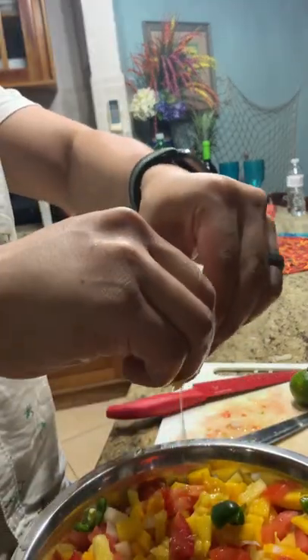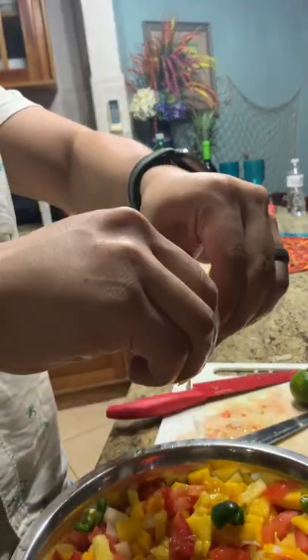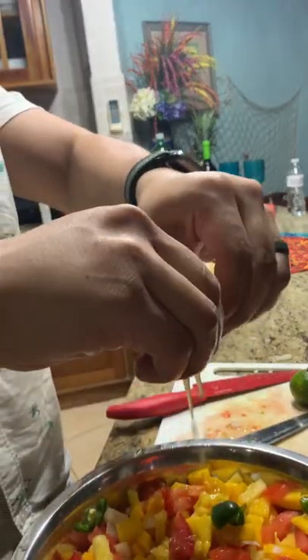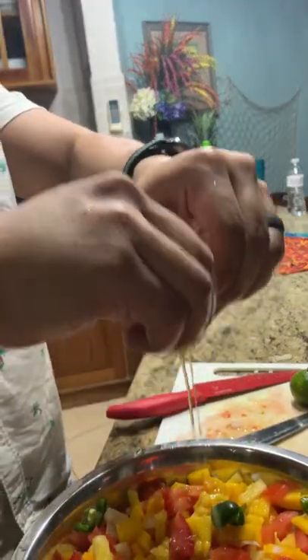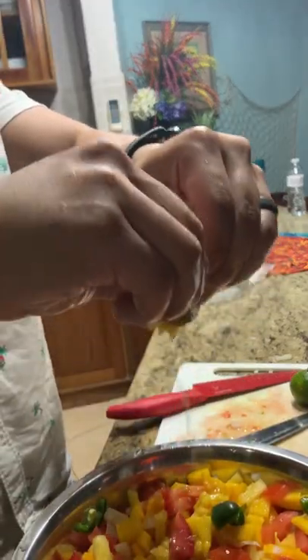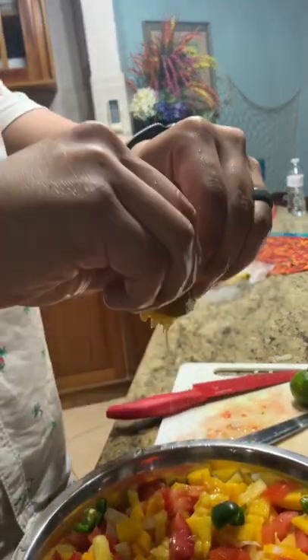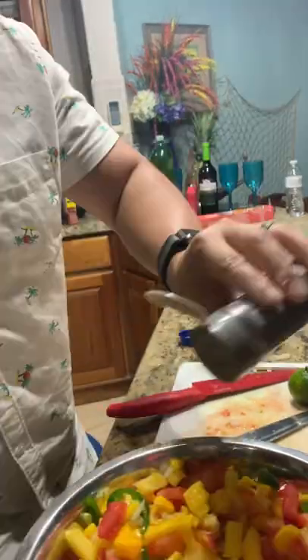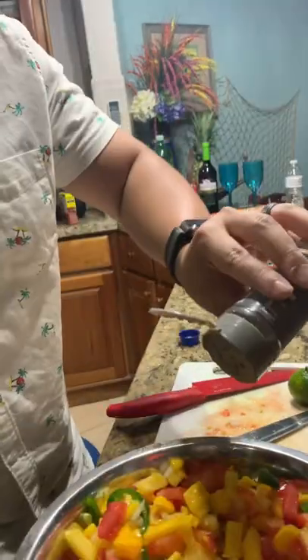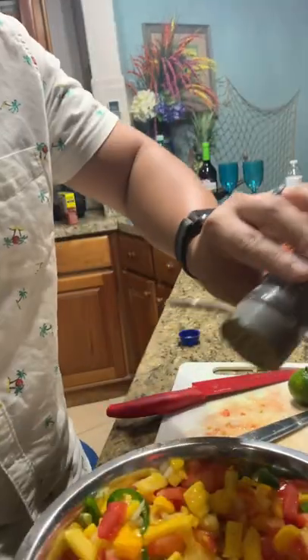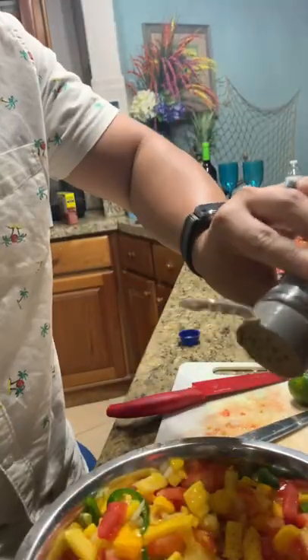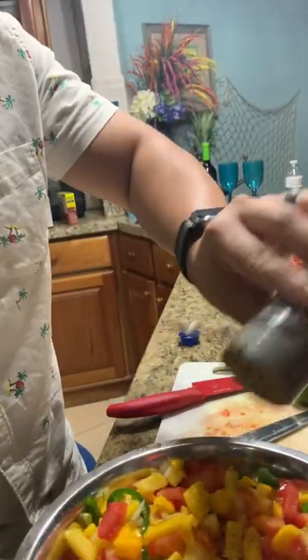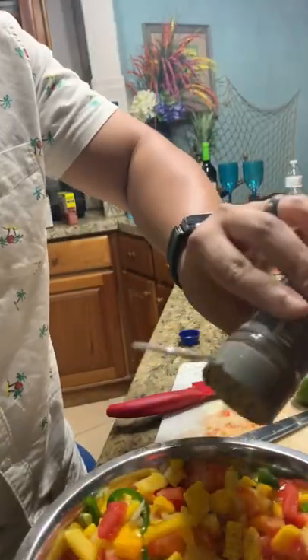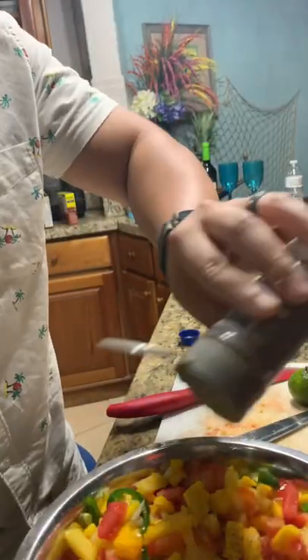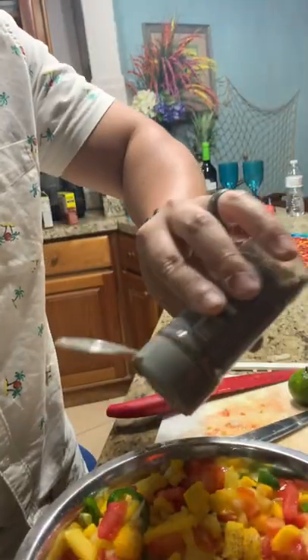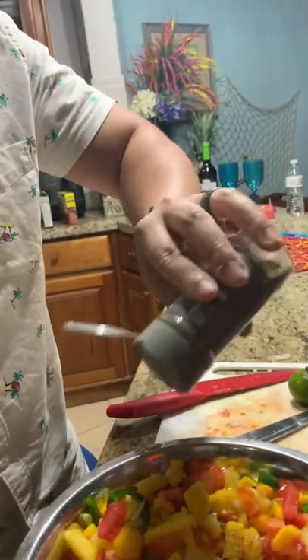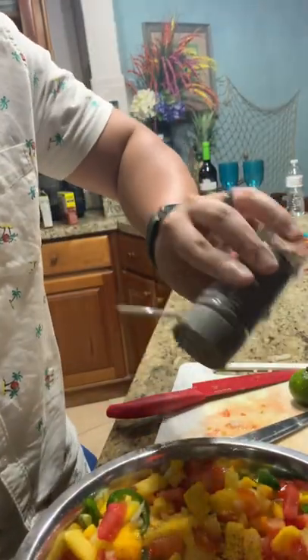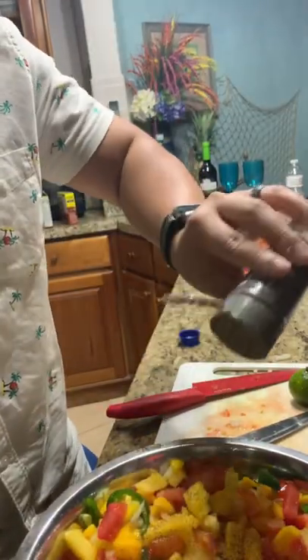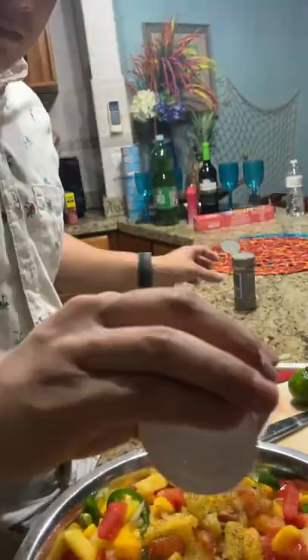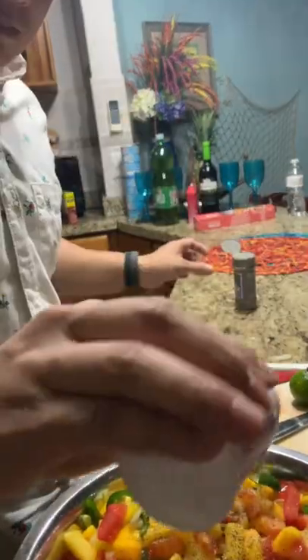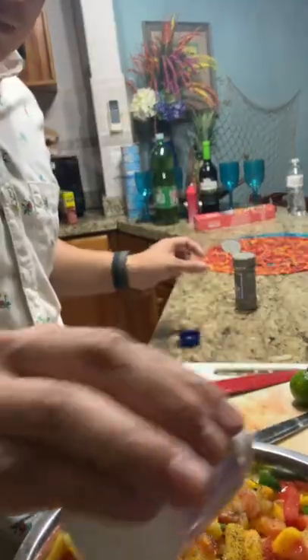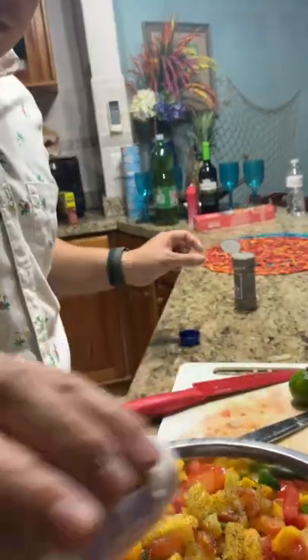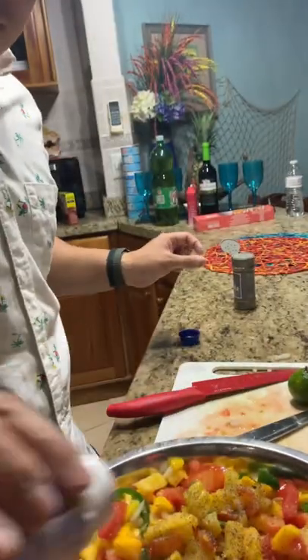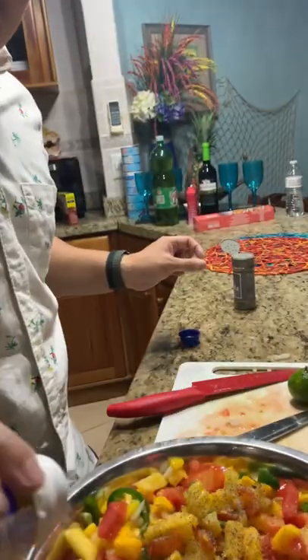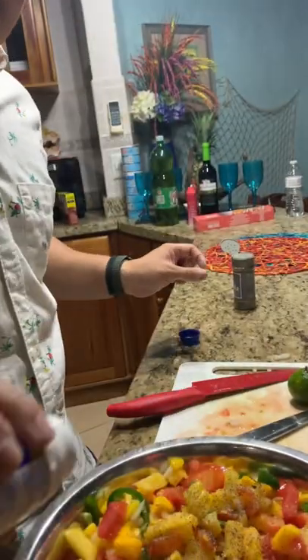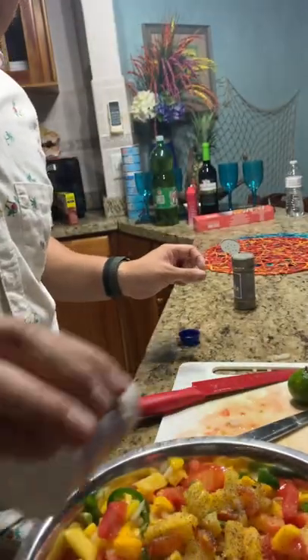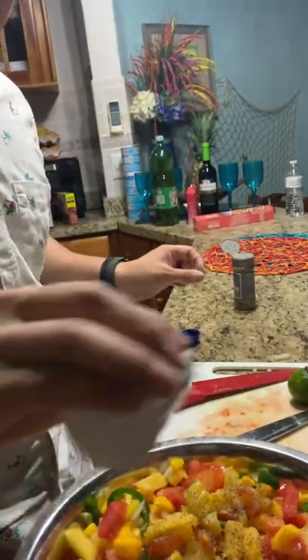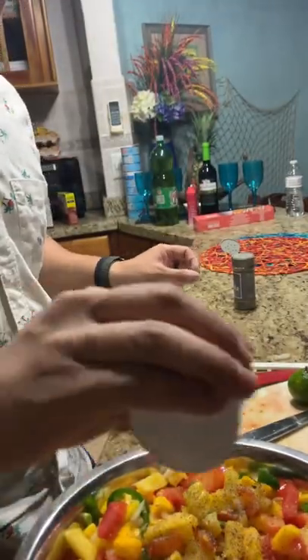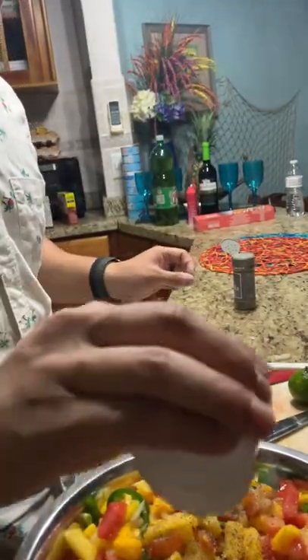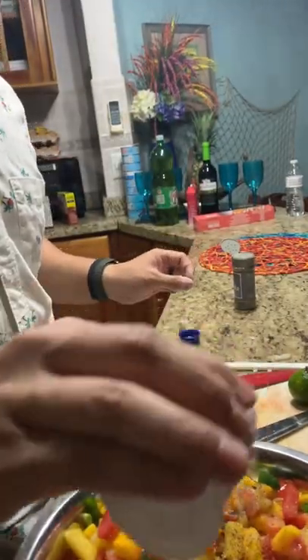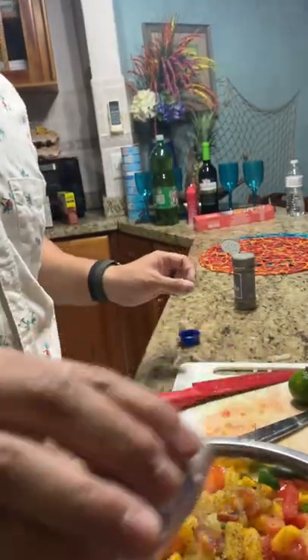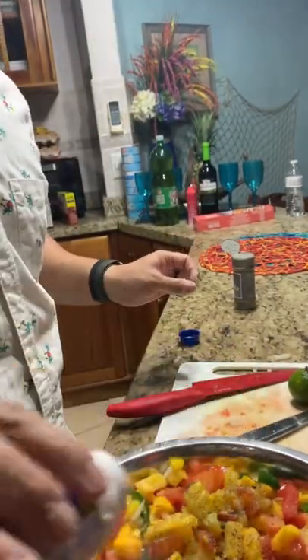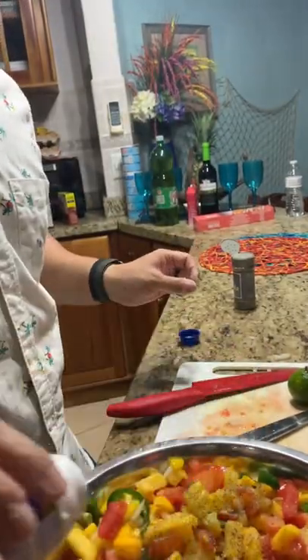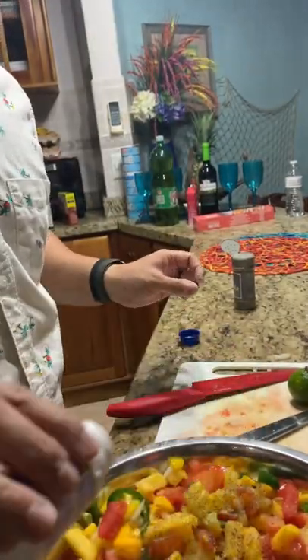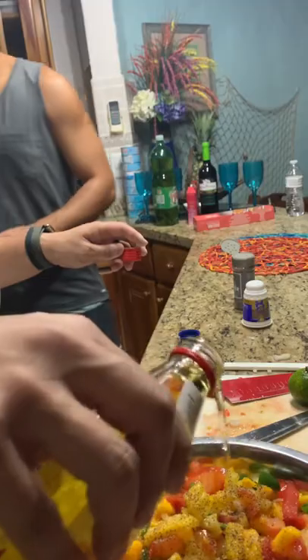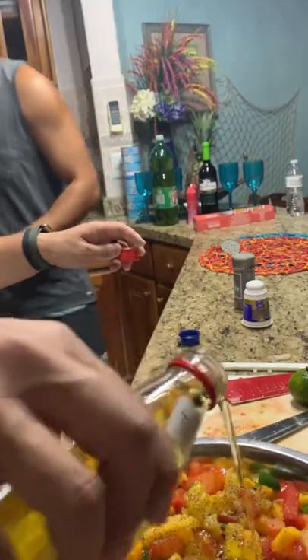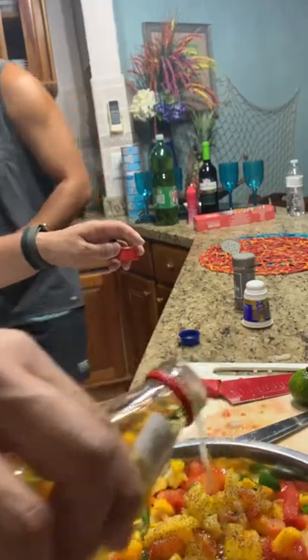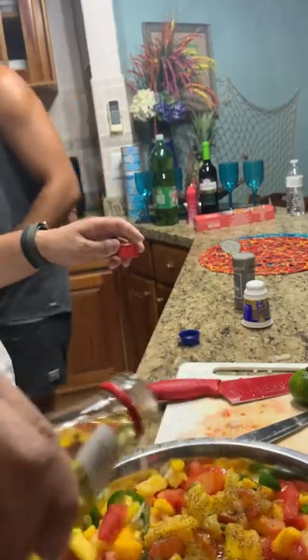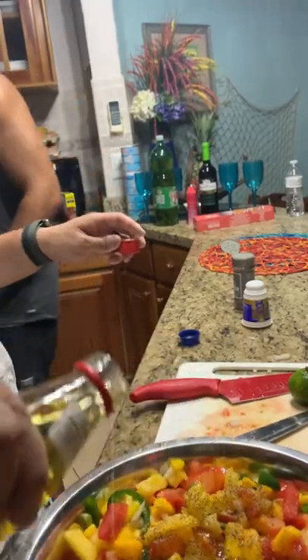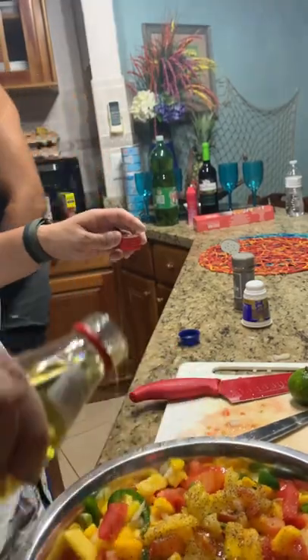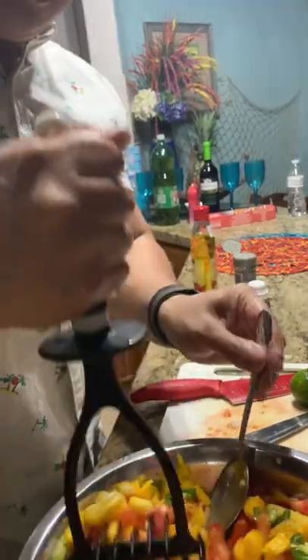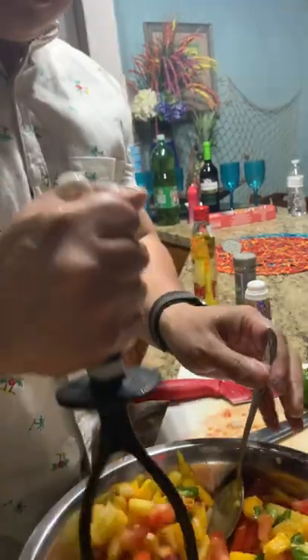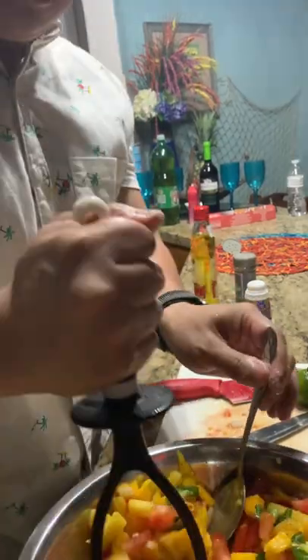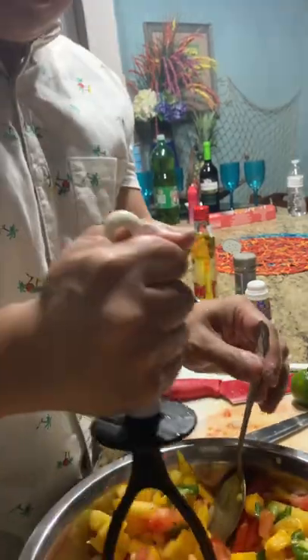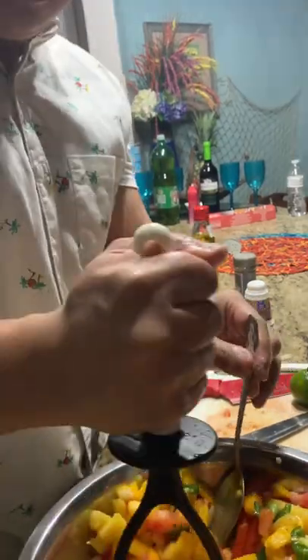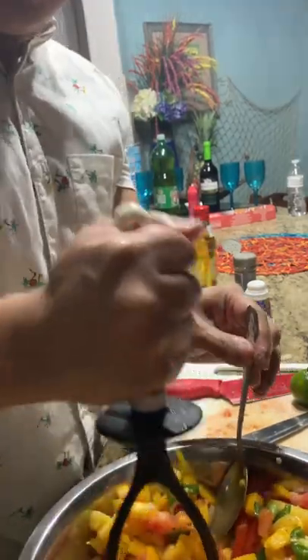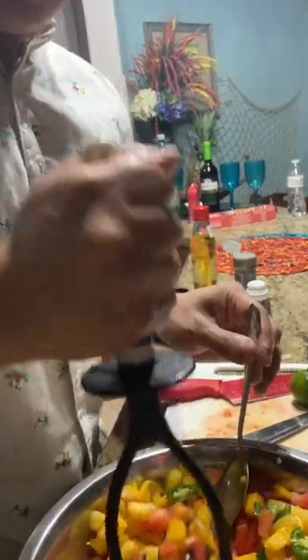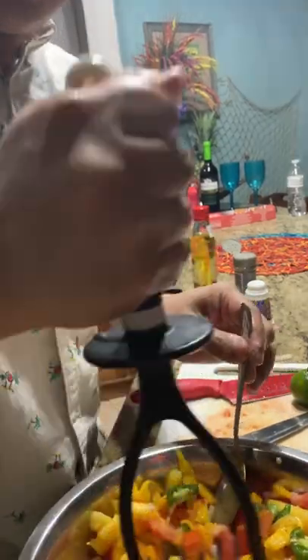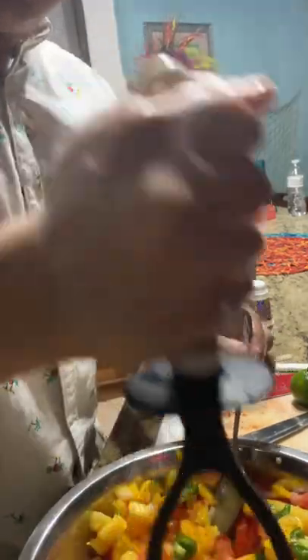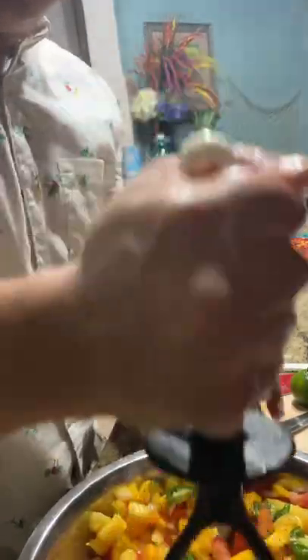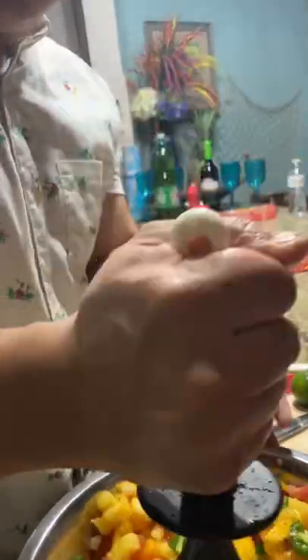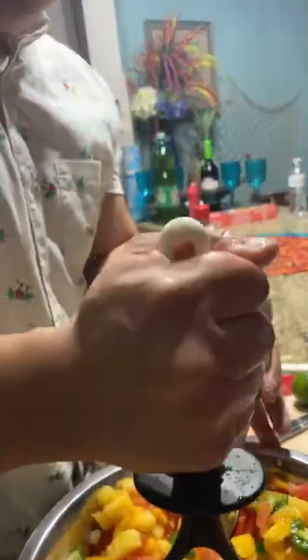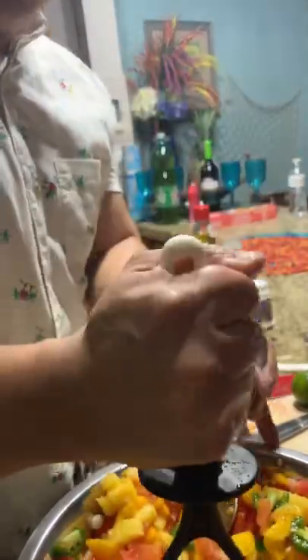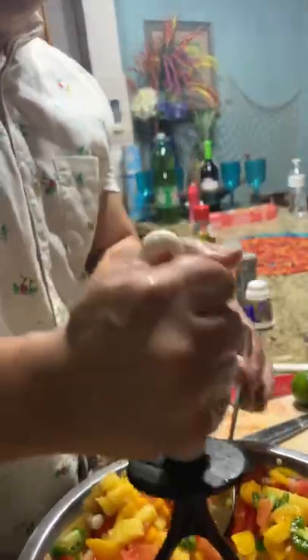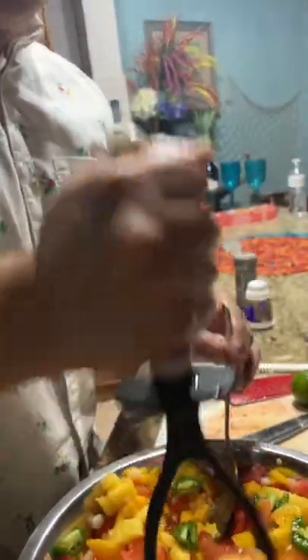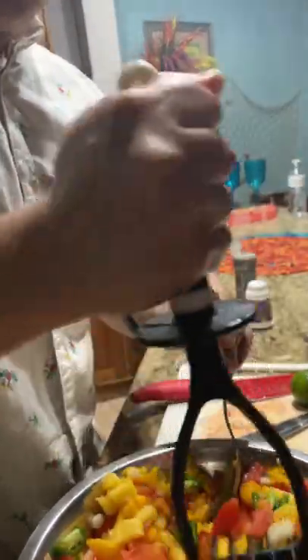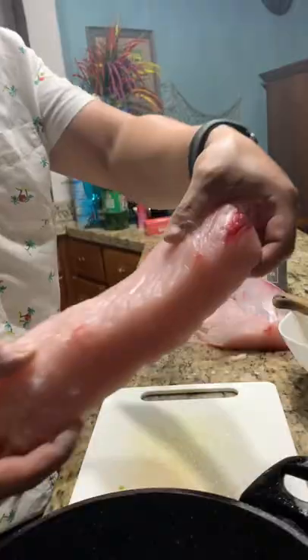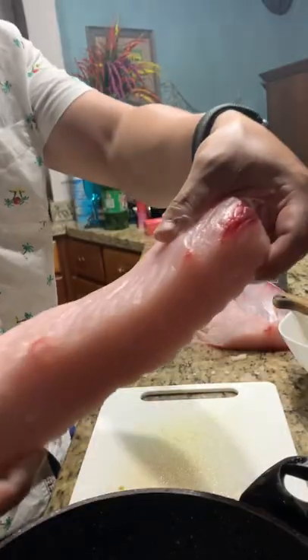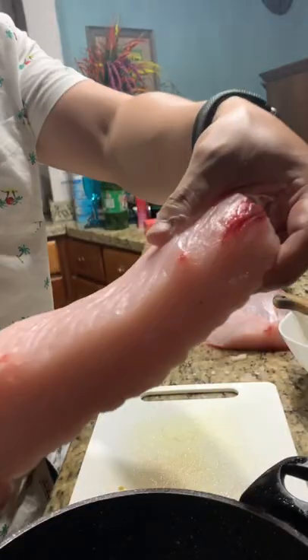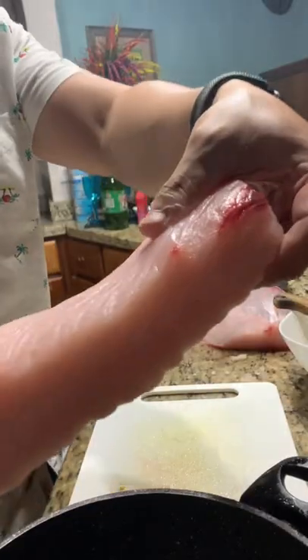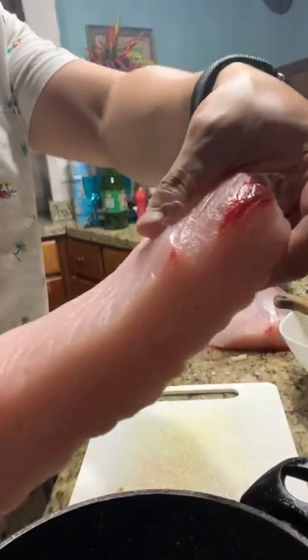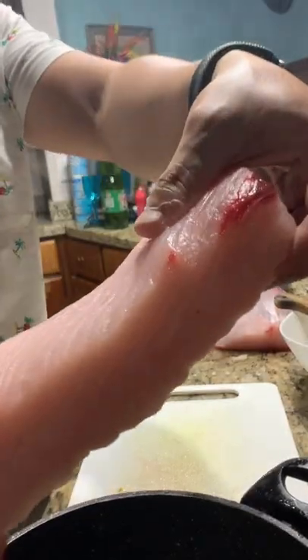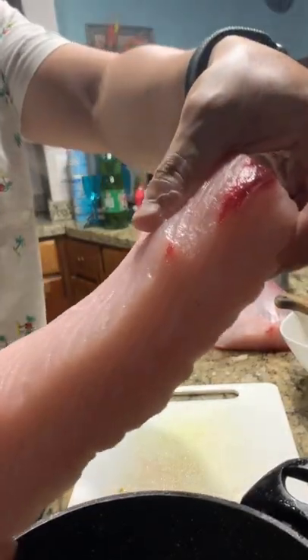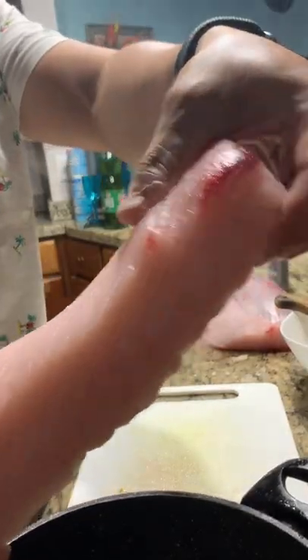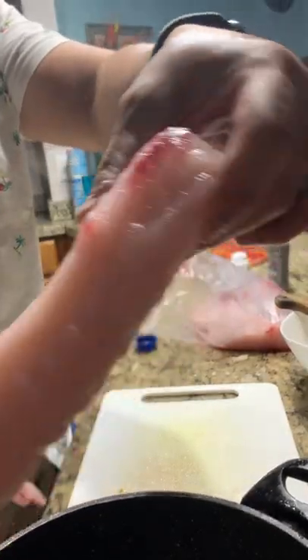Use whatever seasonings you like, but I only had salt, pepper, and a little bit of olive oil. And I gave it all a good mash with a potato masher just to get it extra juicy.